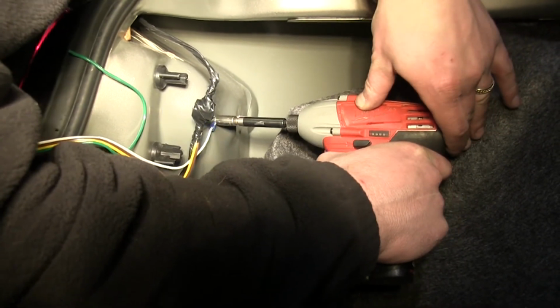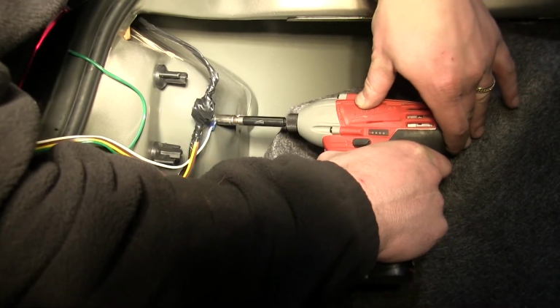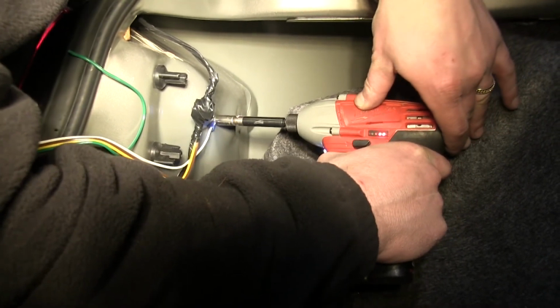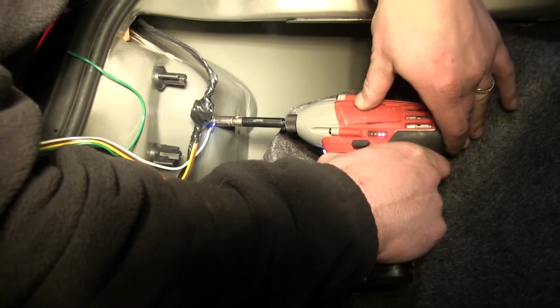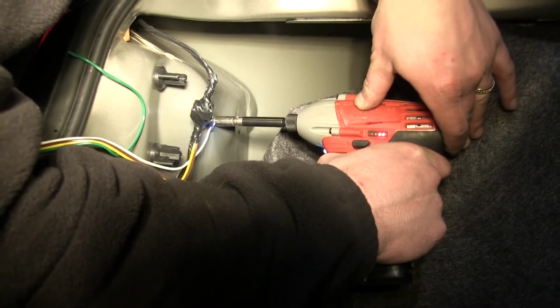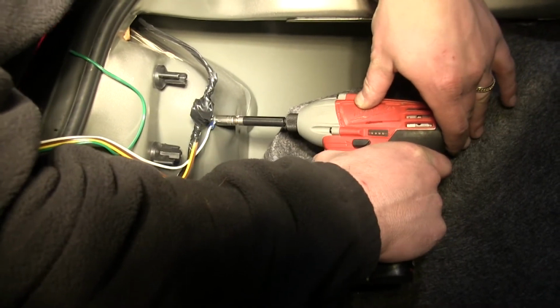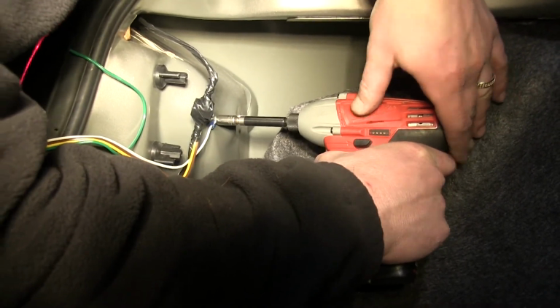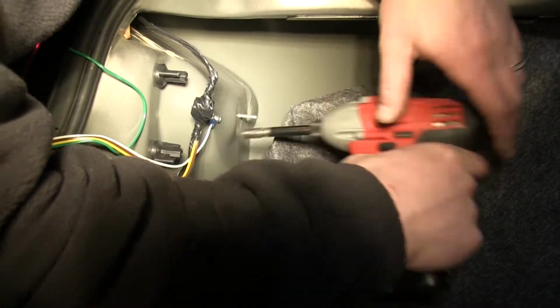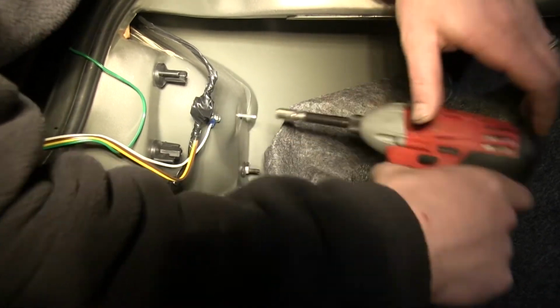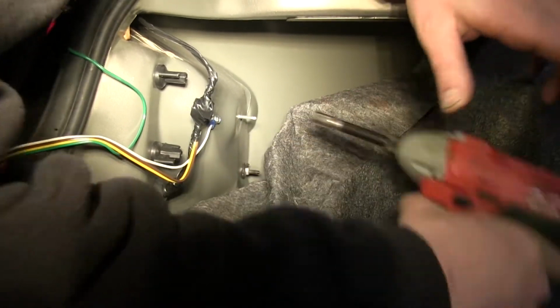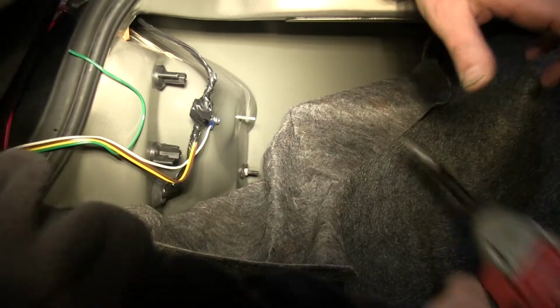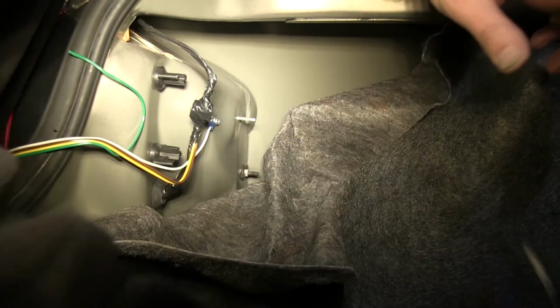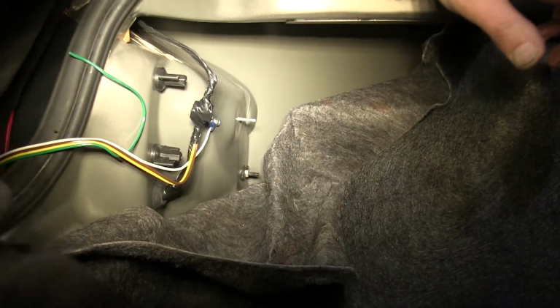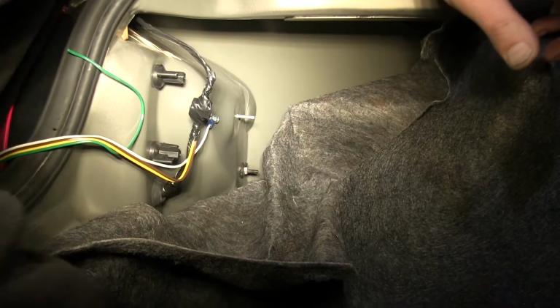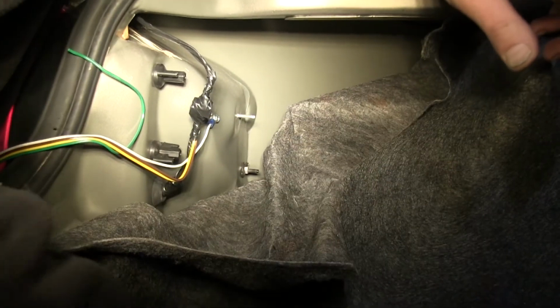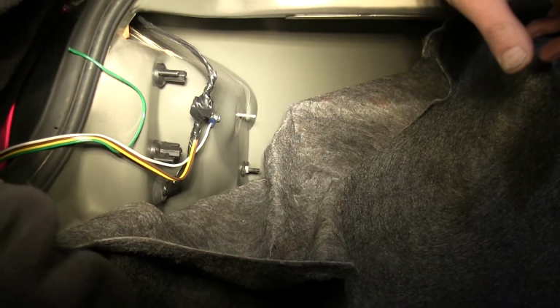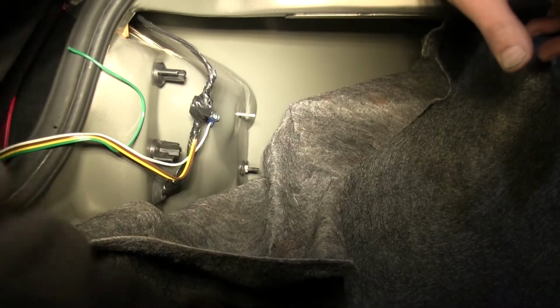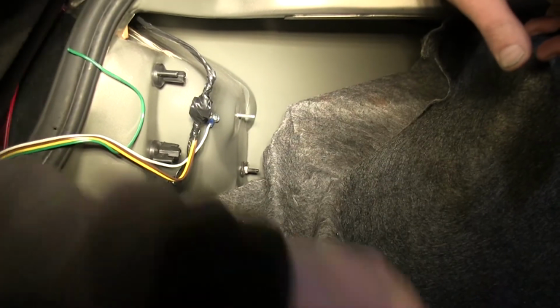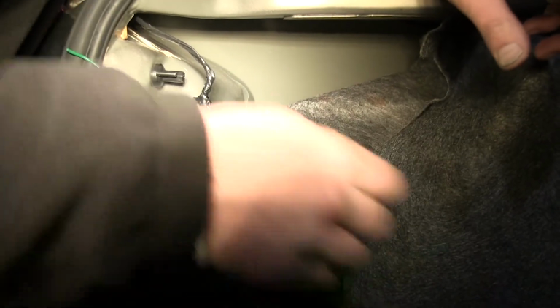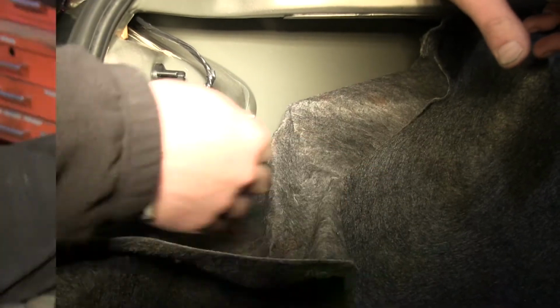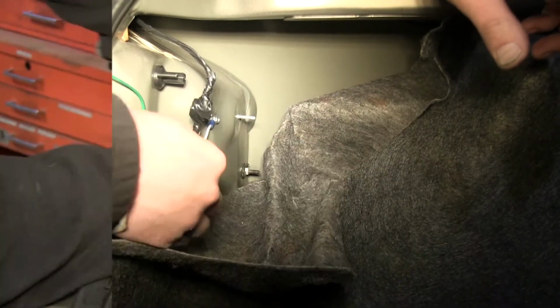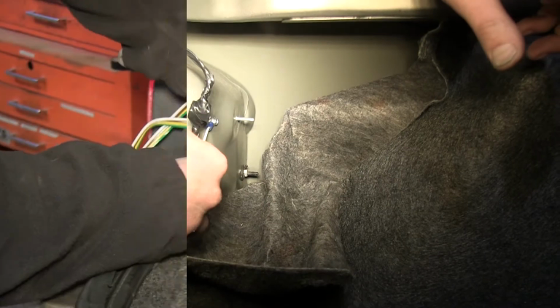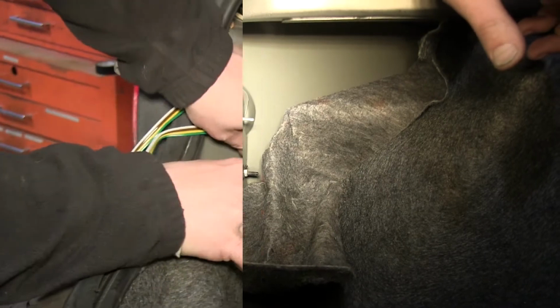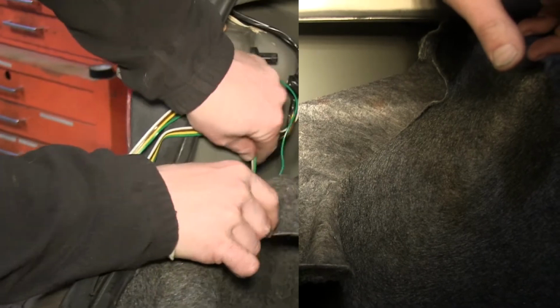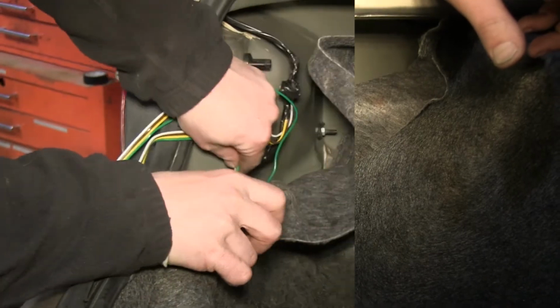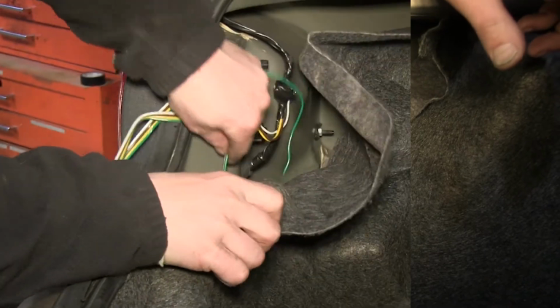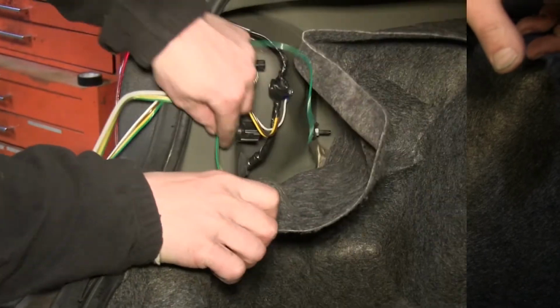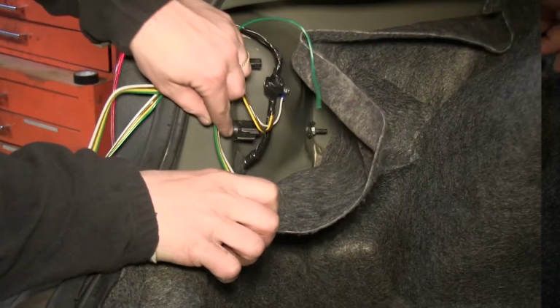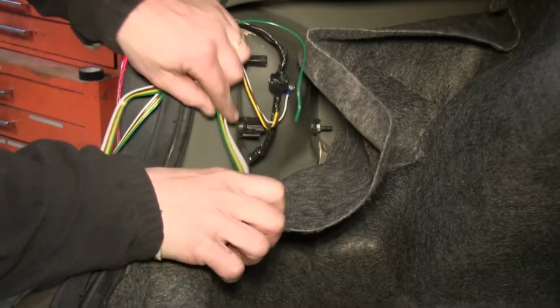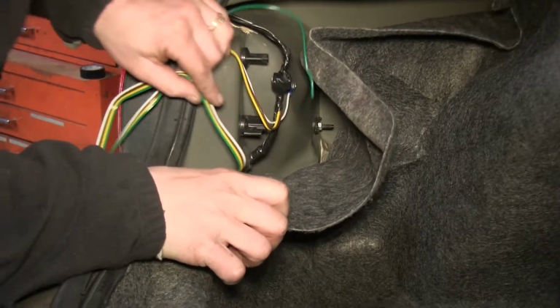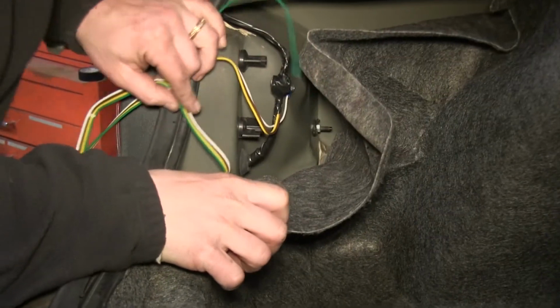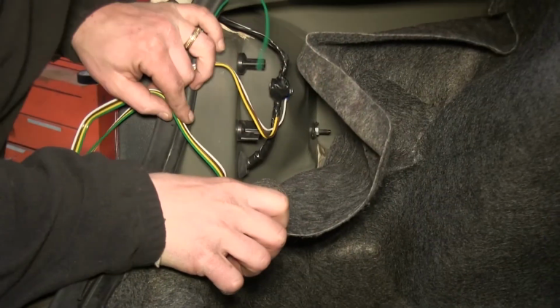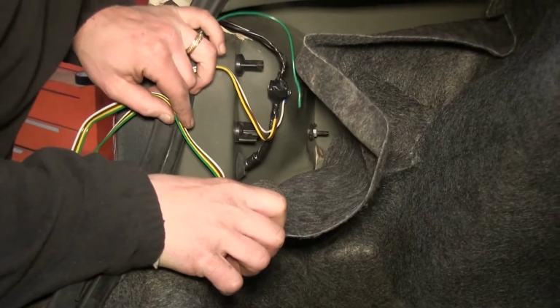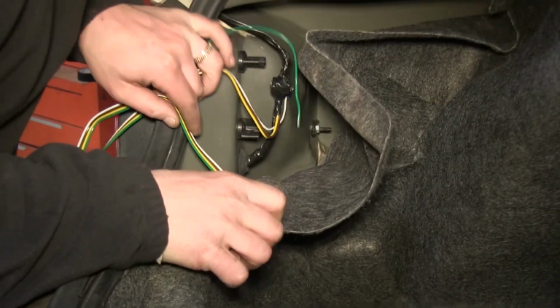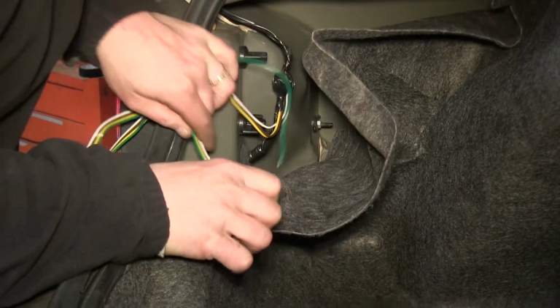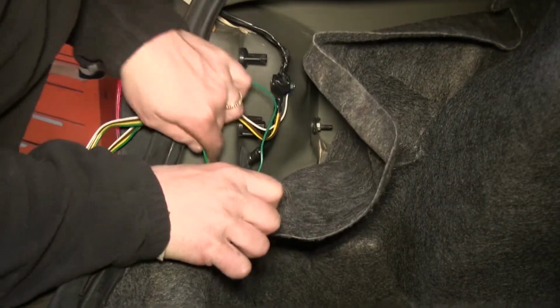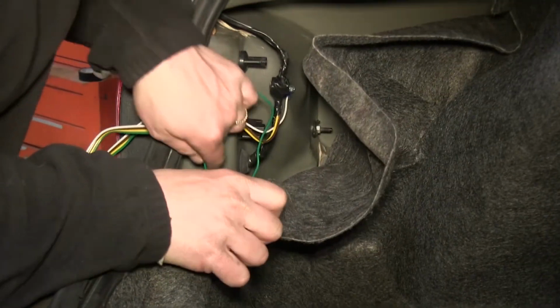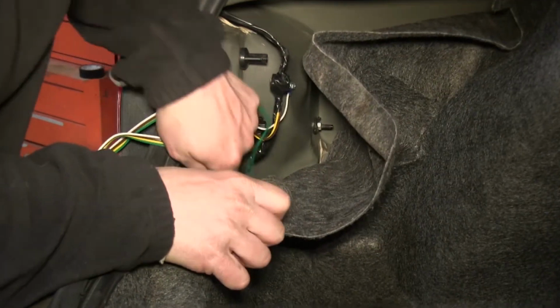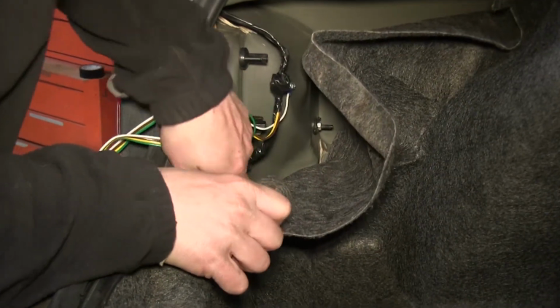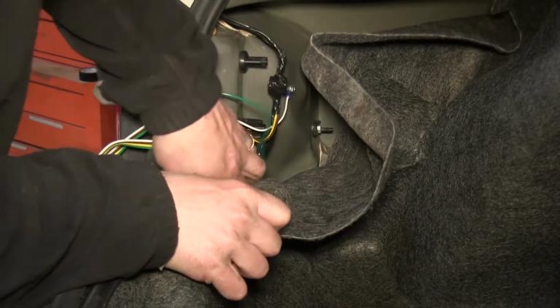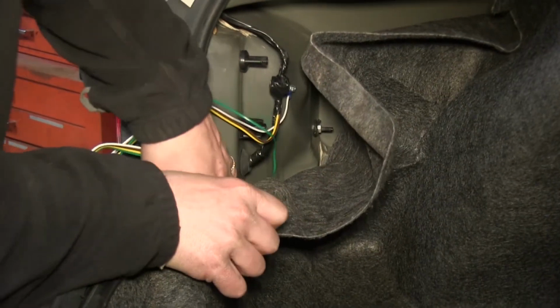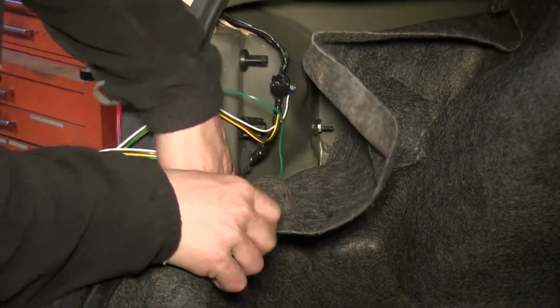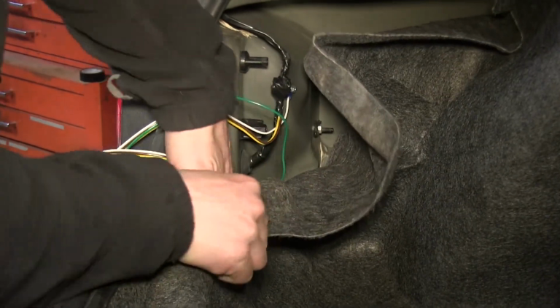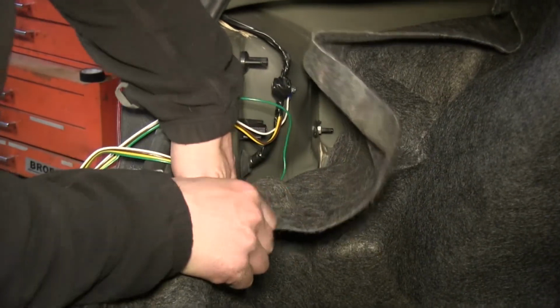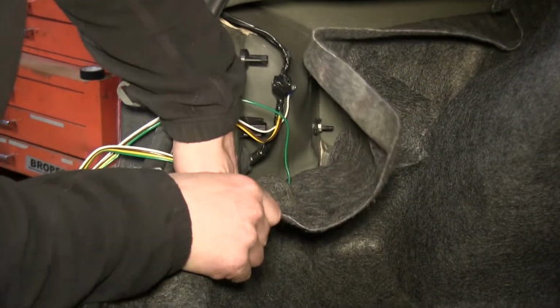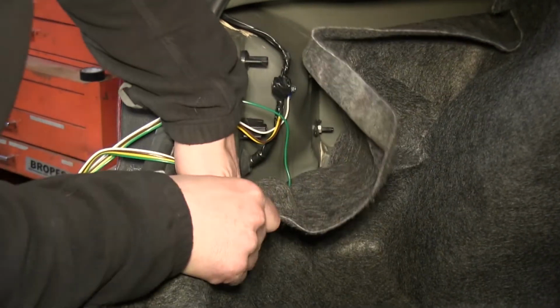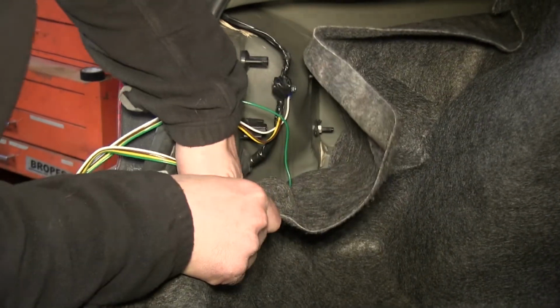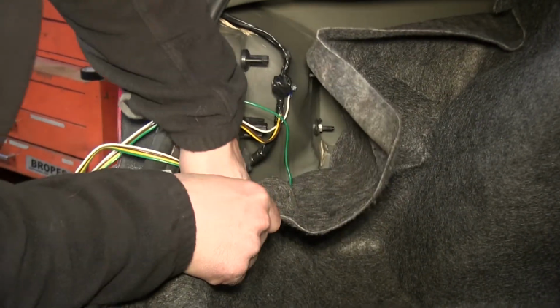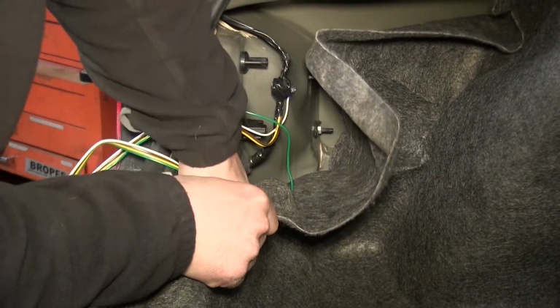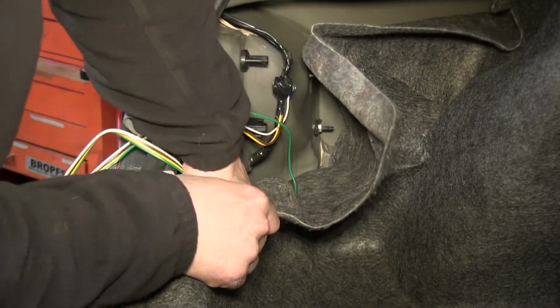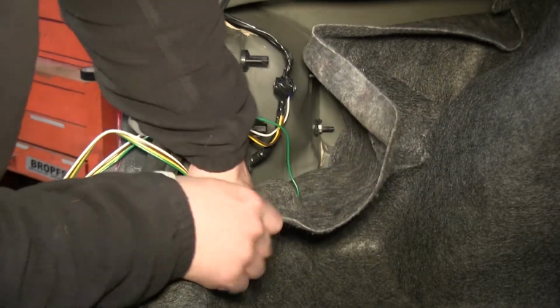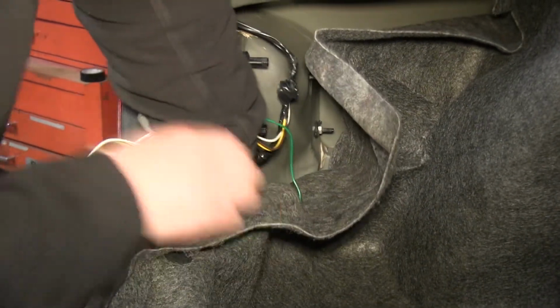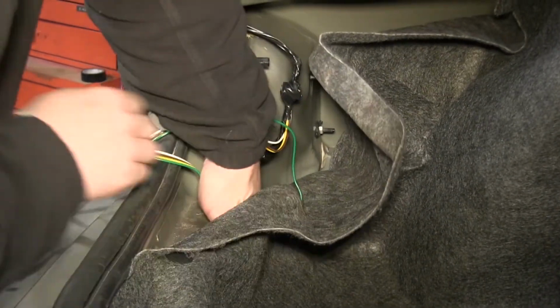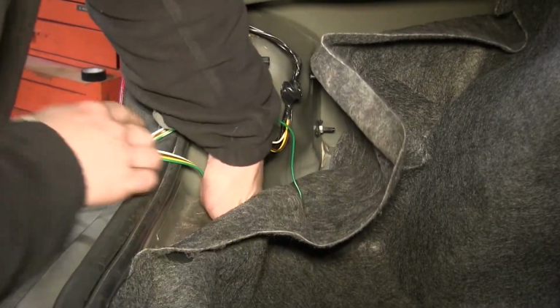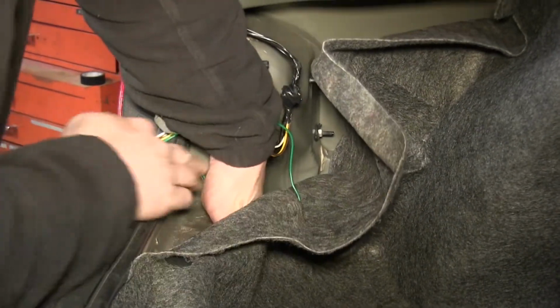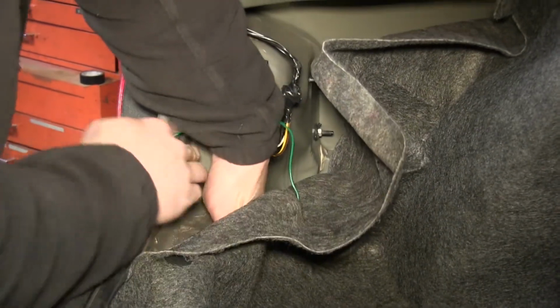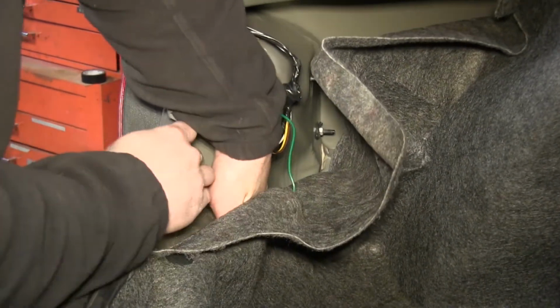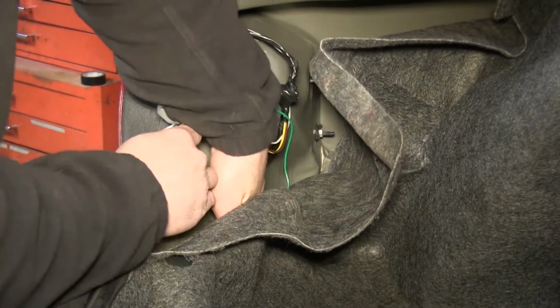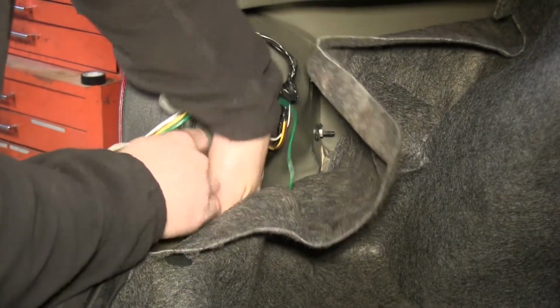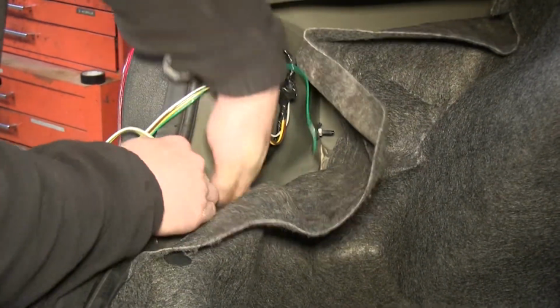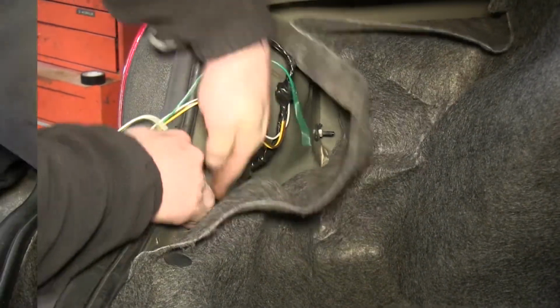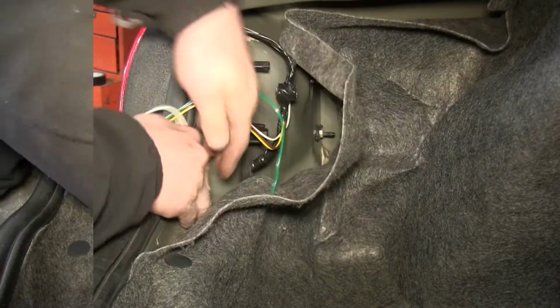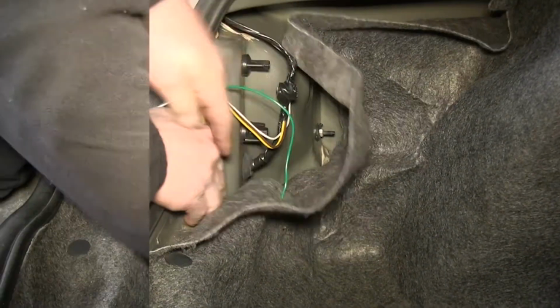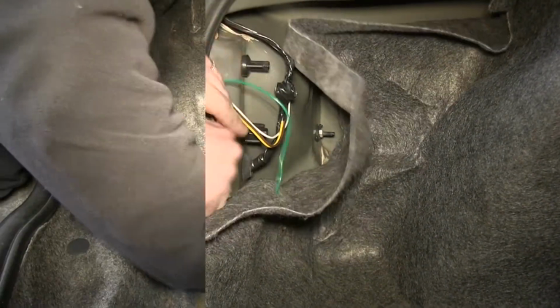With that done, we'll begin routing our green wire. We'll take our four-pole harness and route it underneath the carpet into the spare tire well.